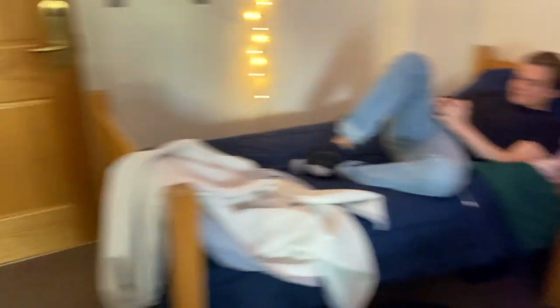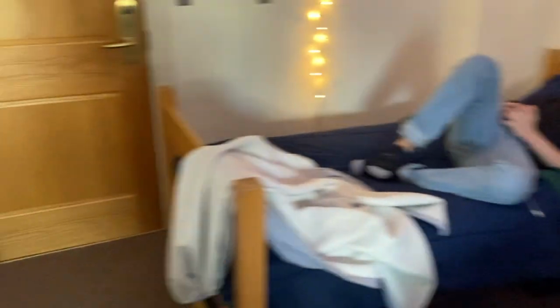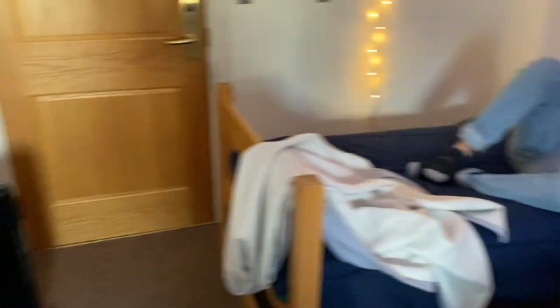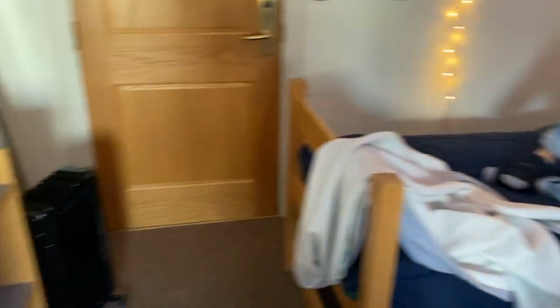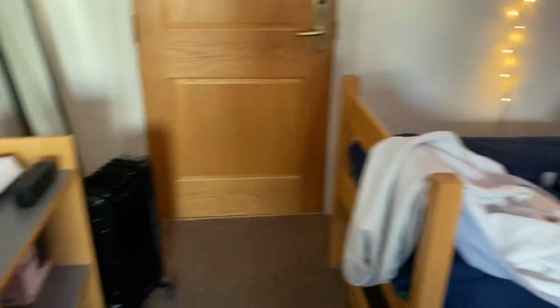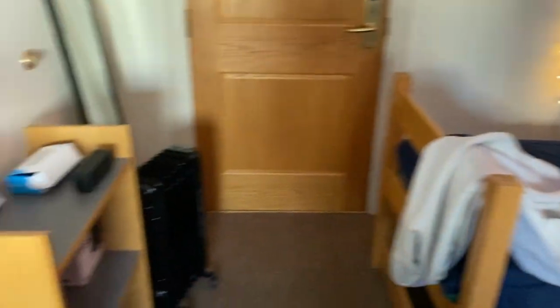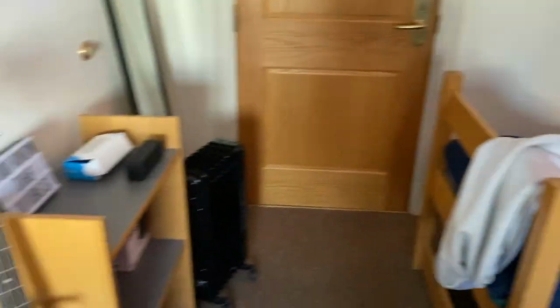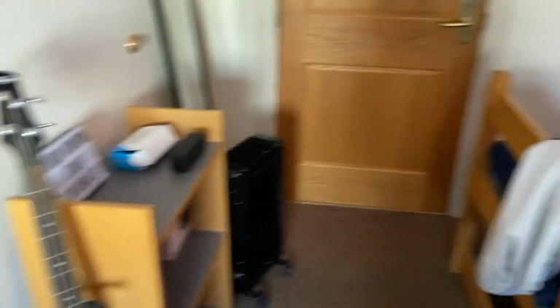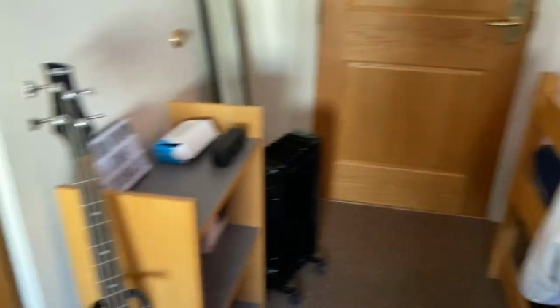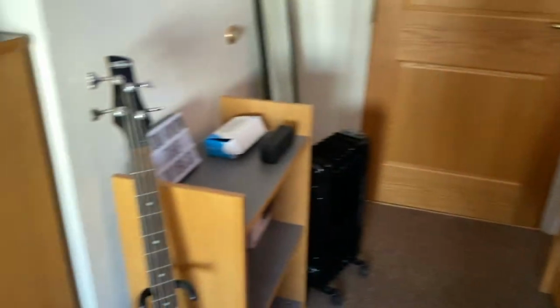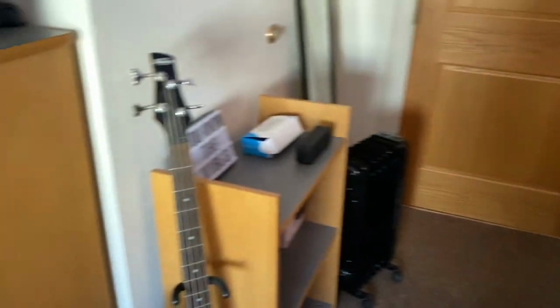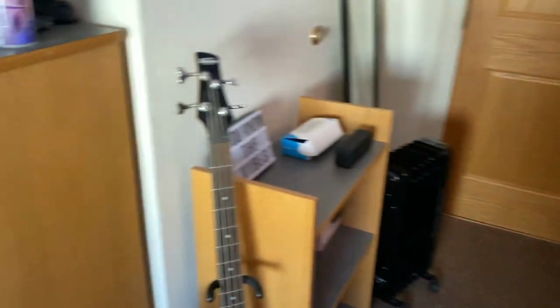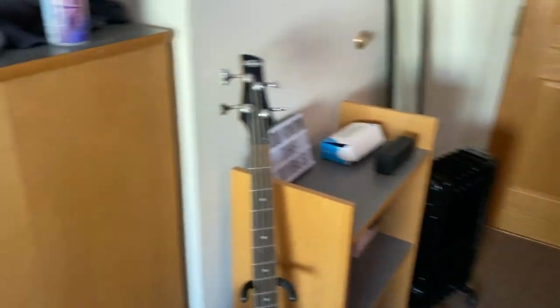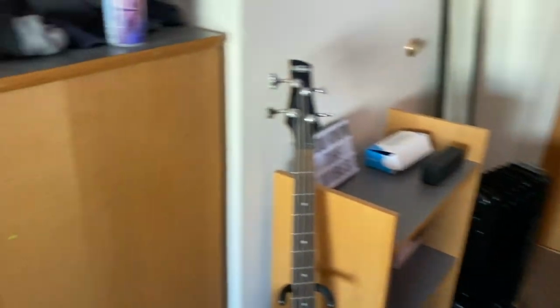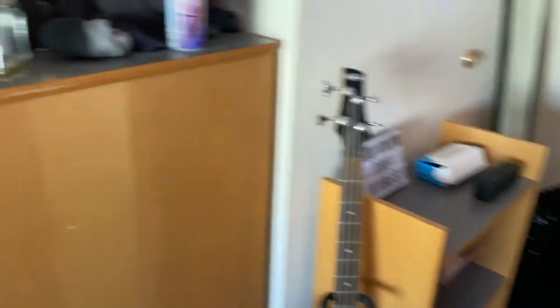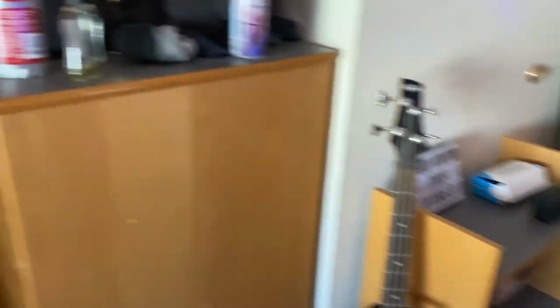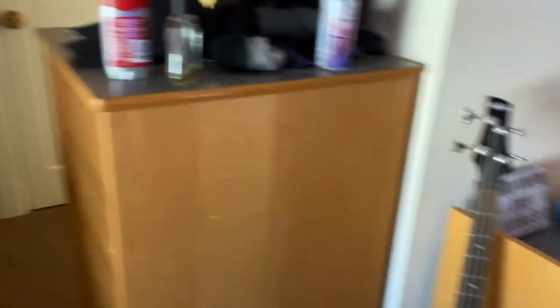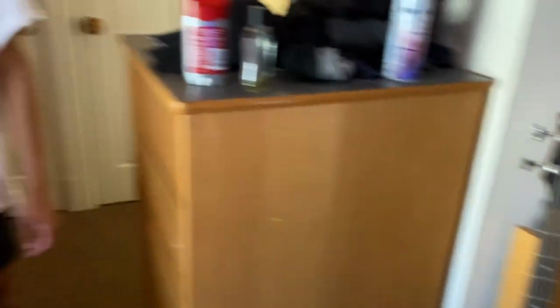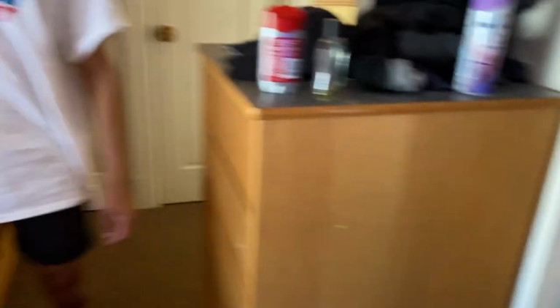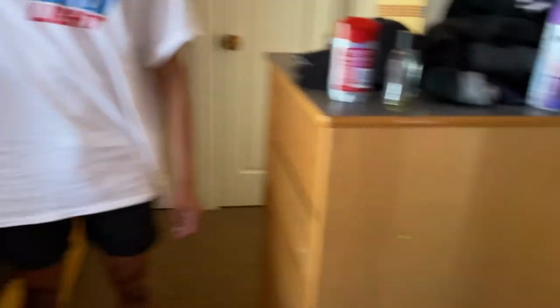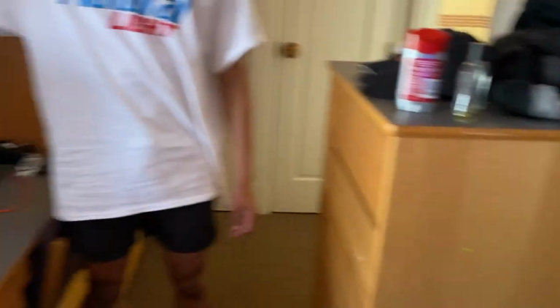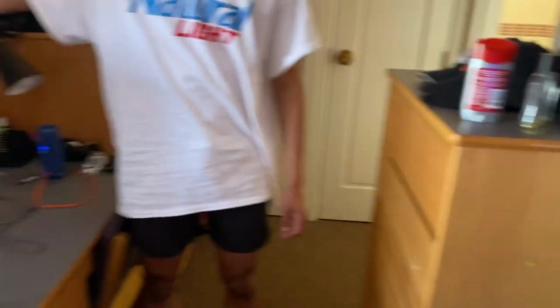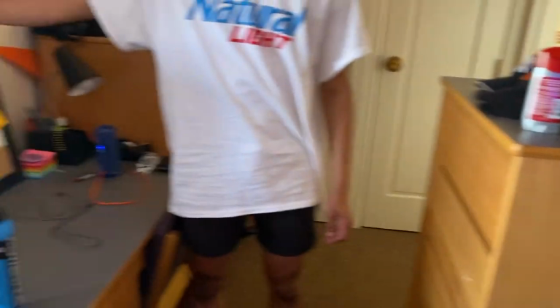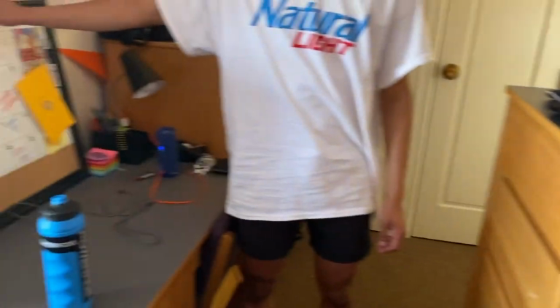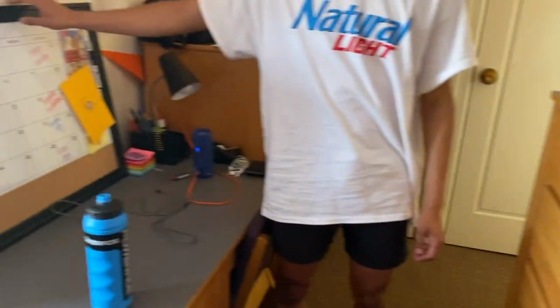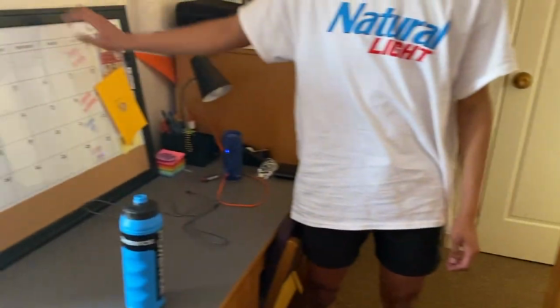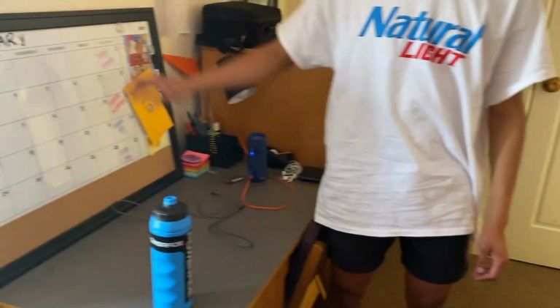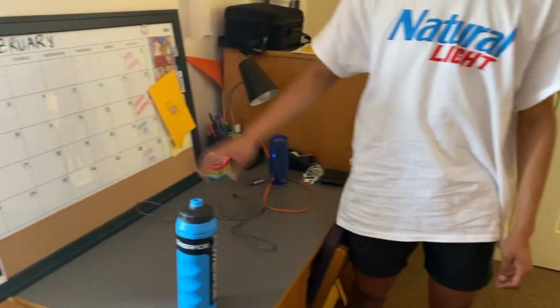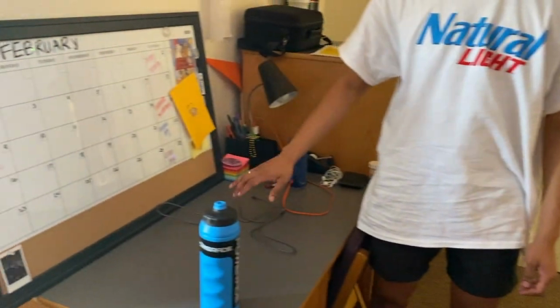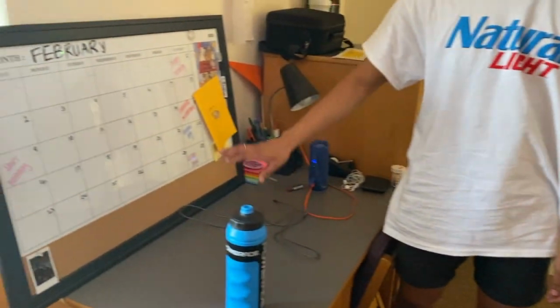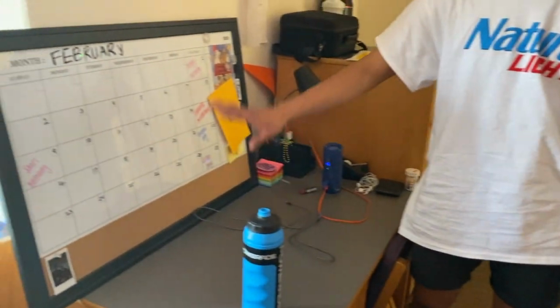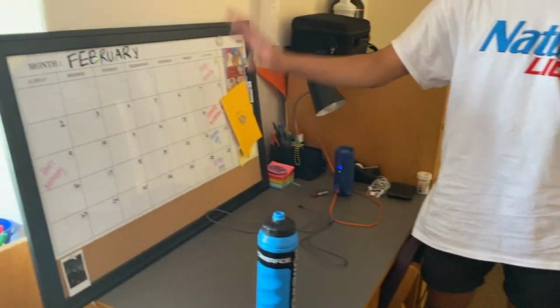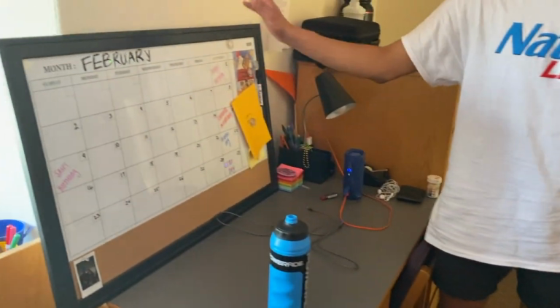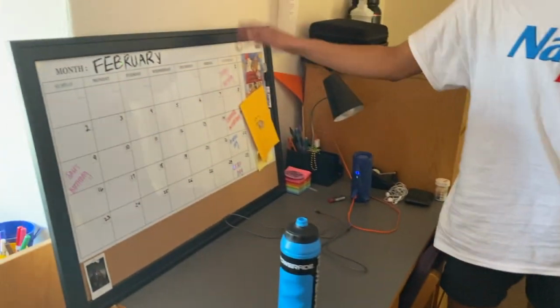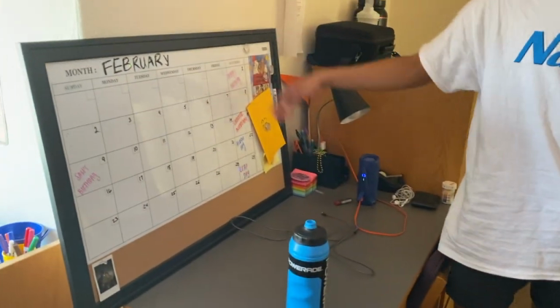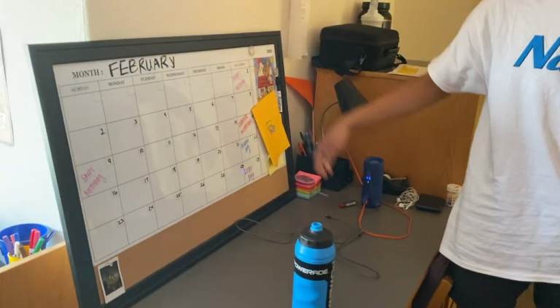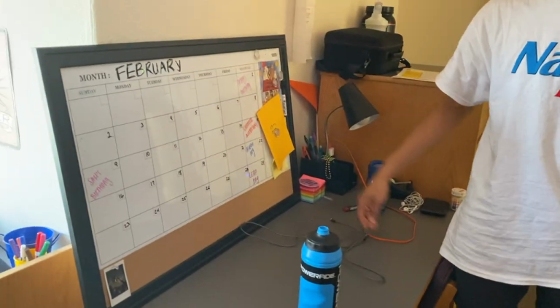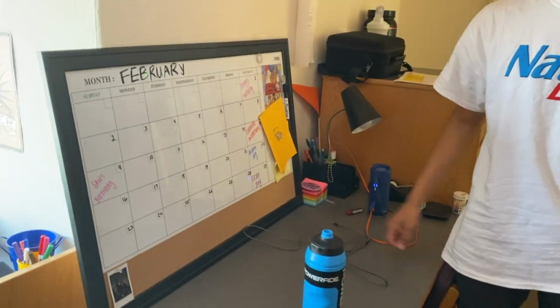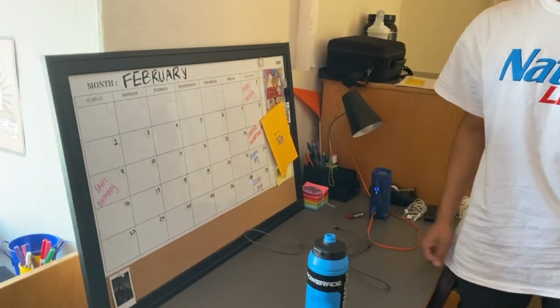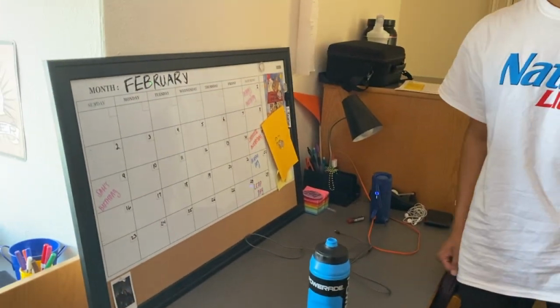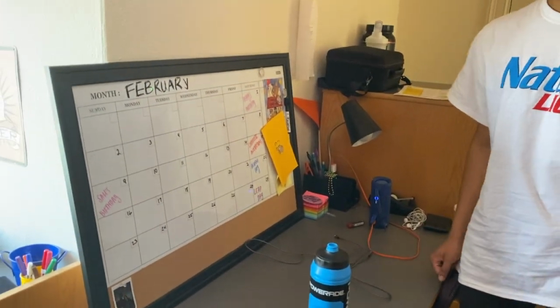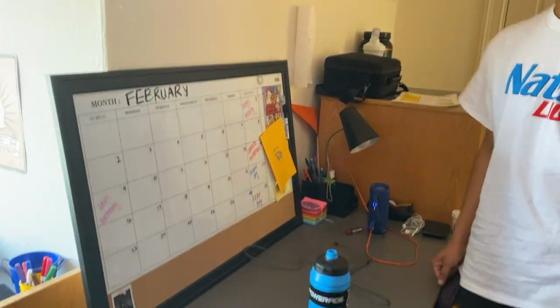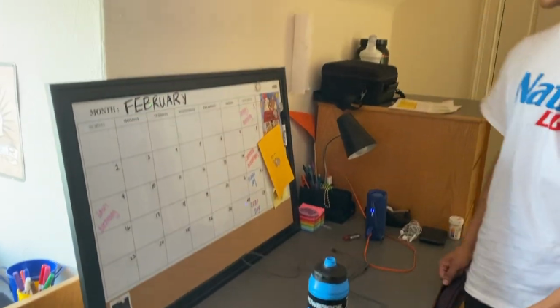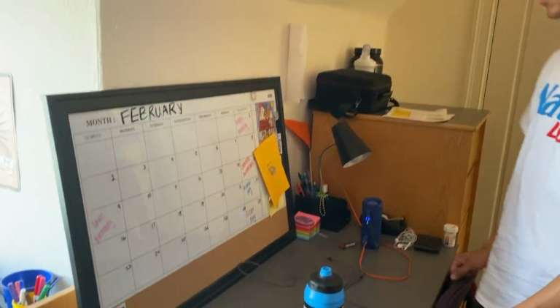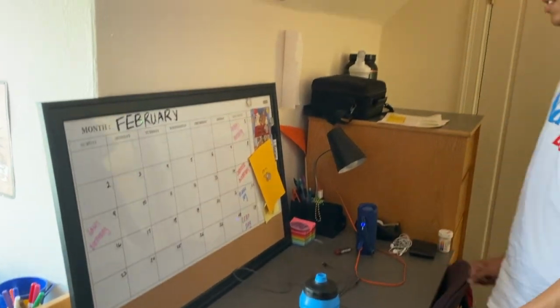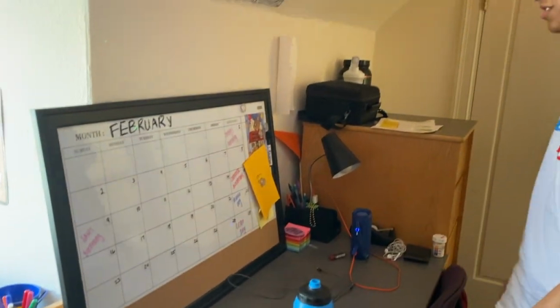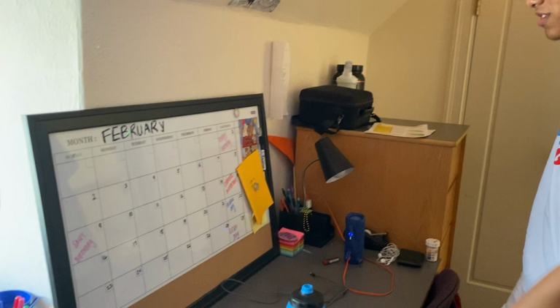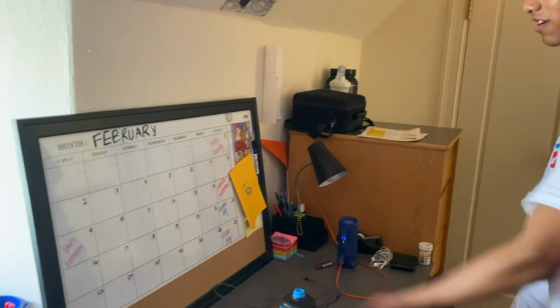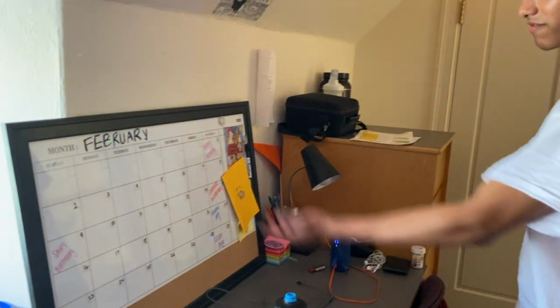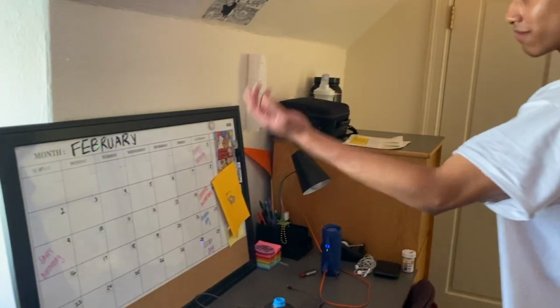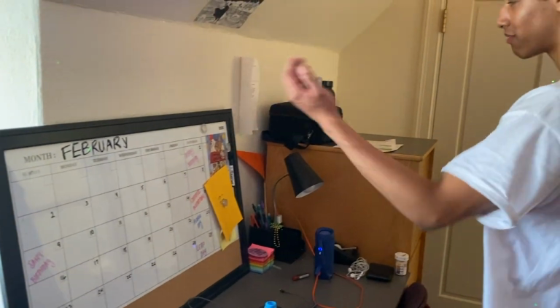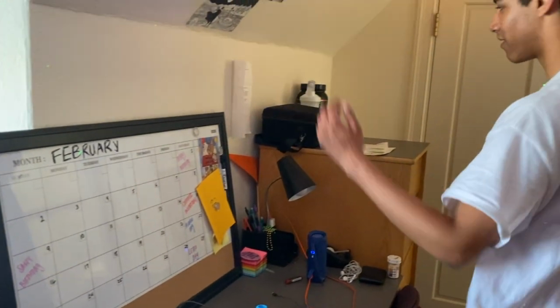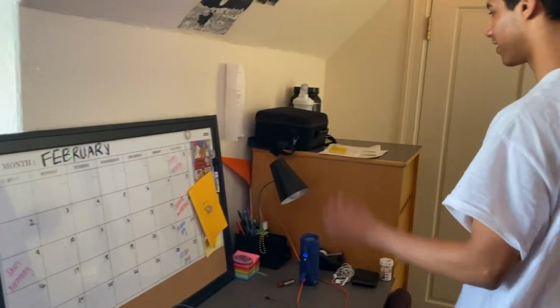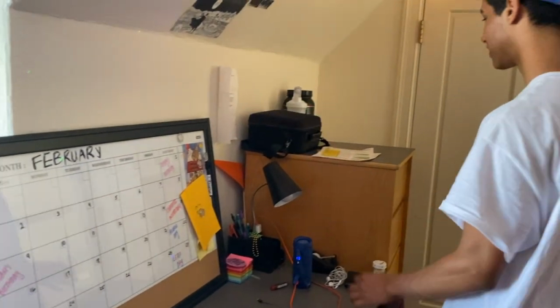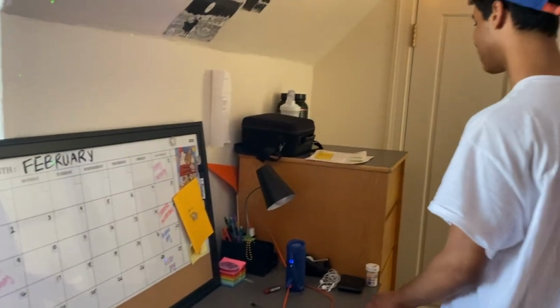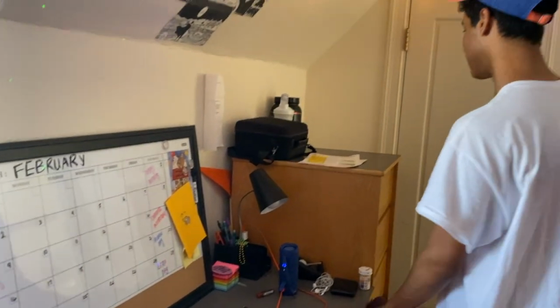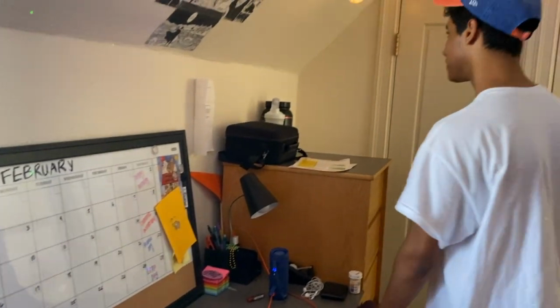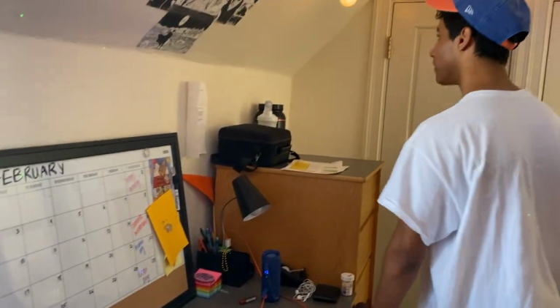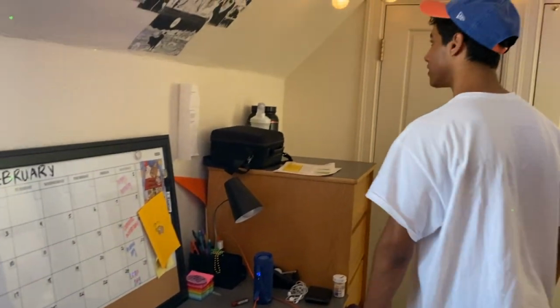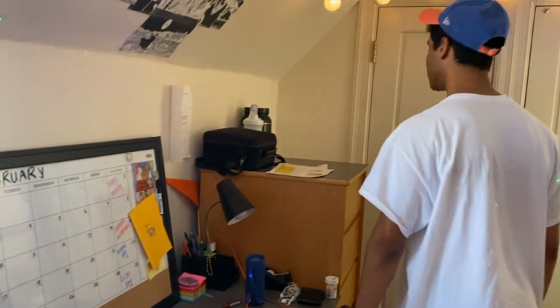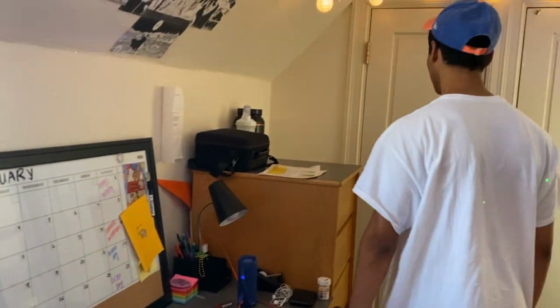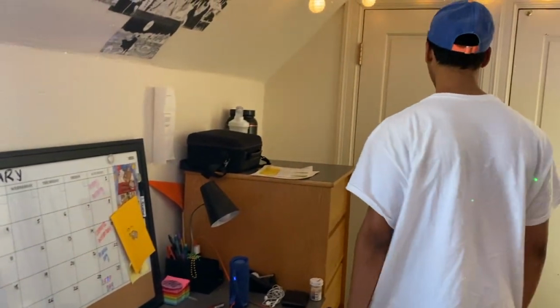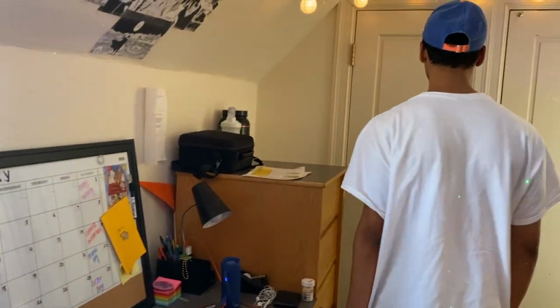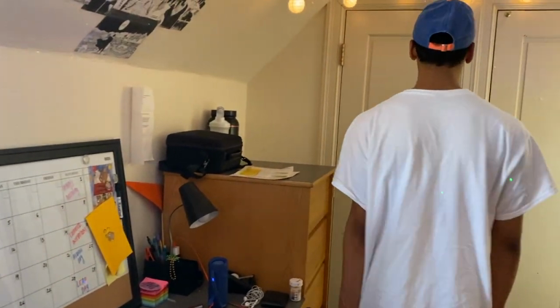And yeah, I have a calendar here where I can keep track of everything that's going on. I actually just started in February because I've been irresponsible with it.